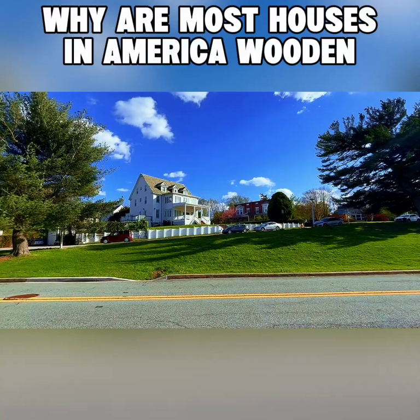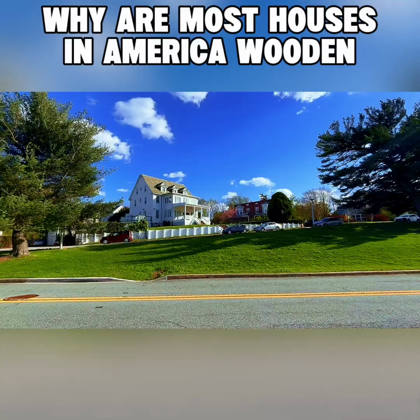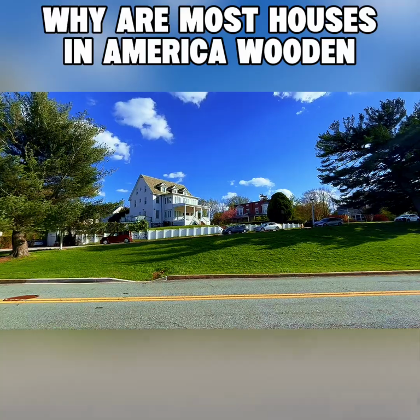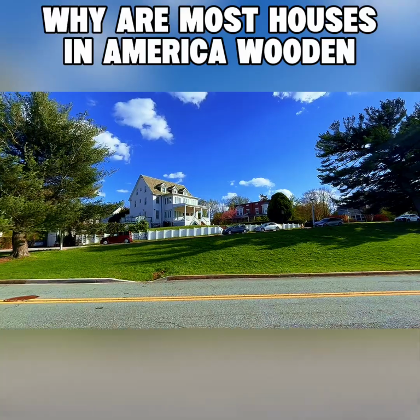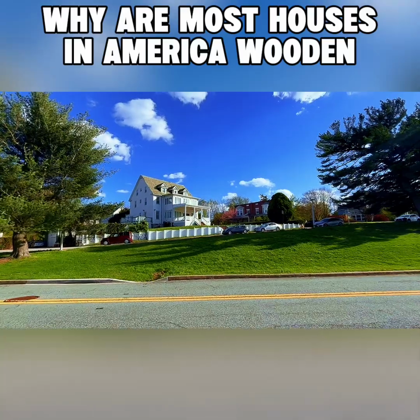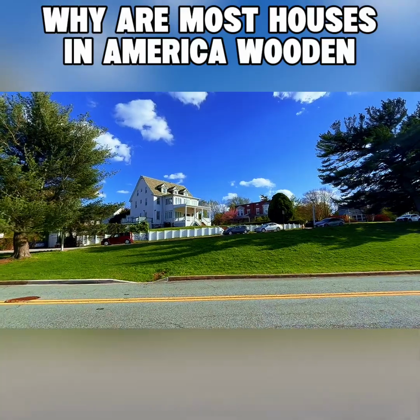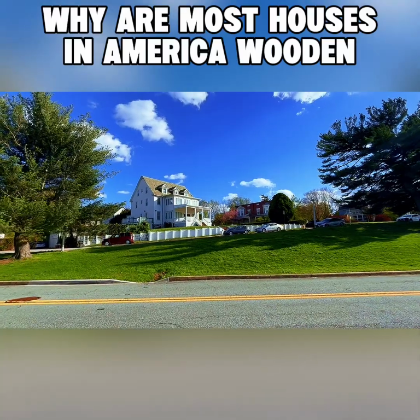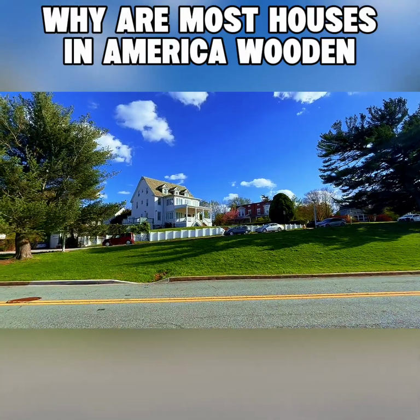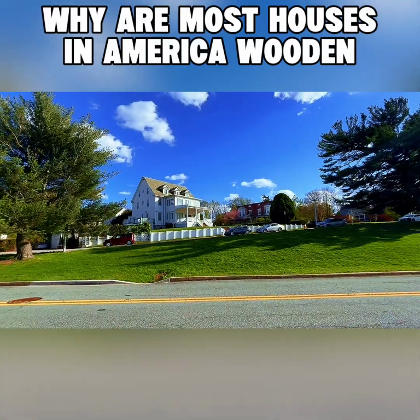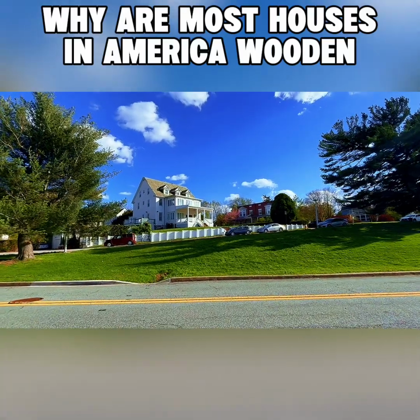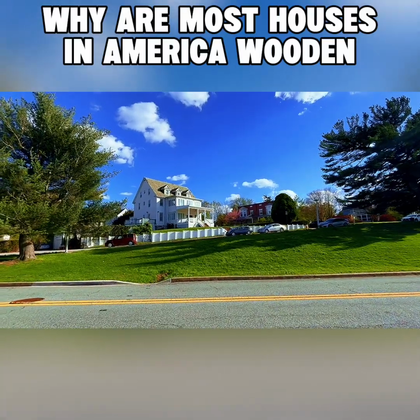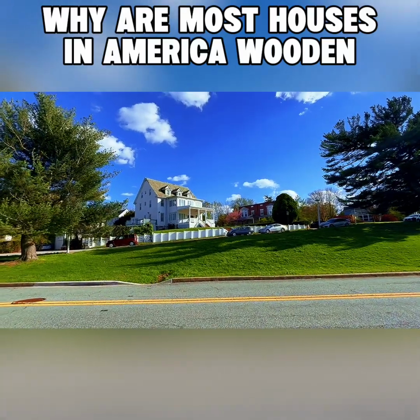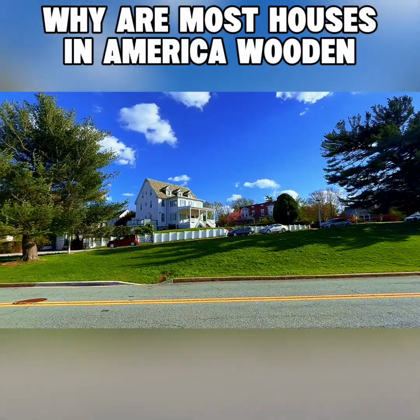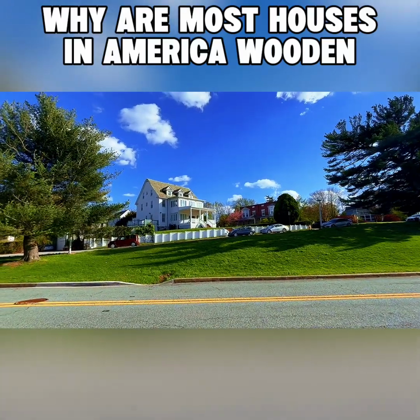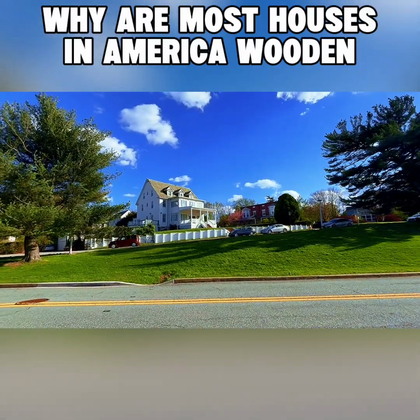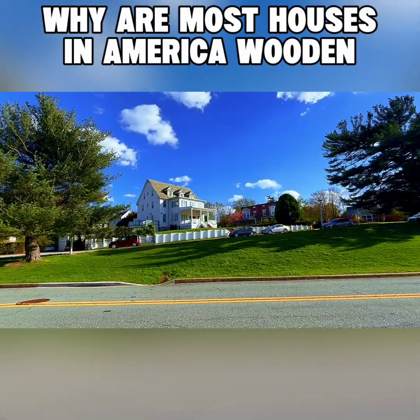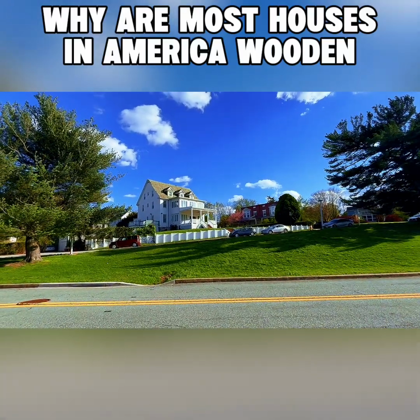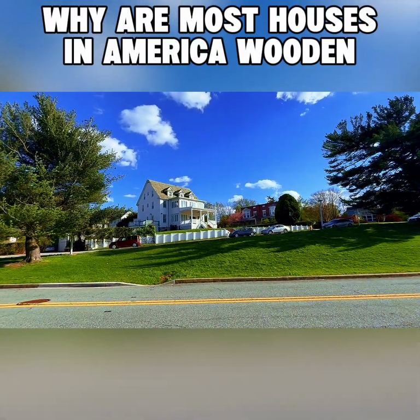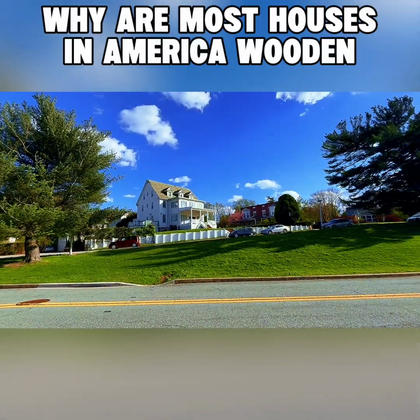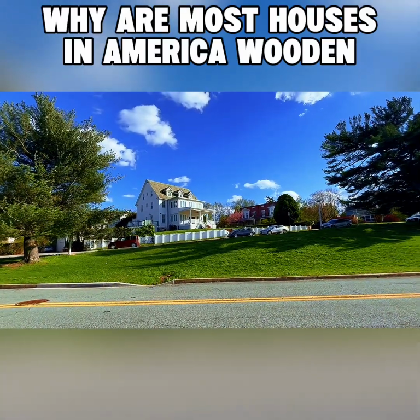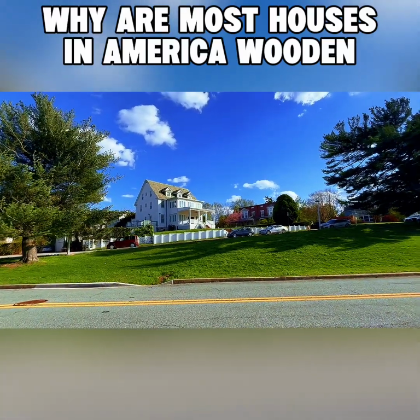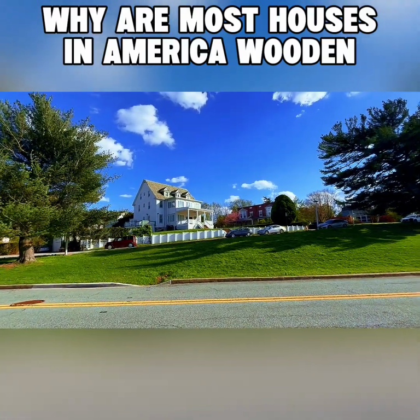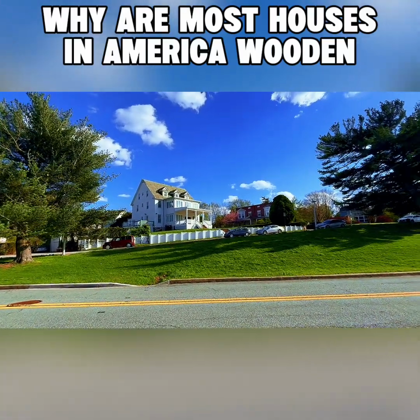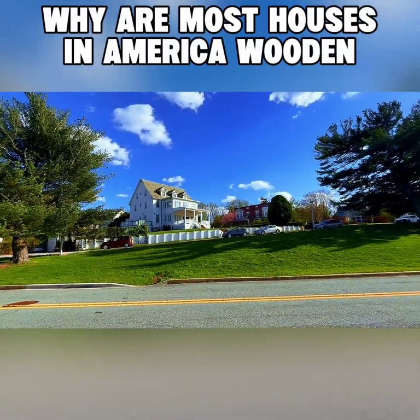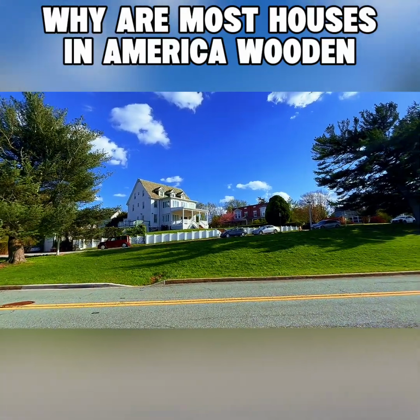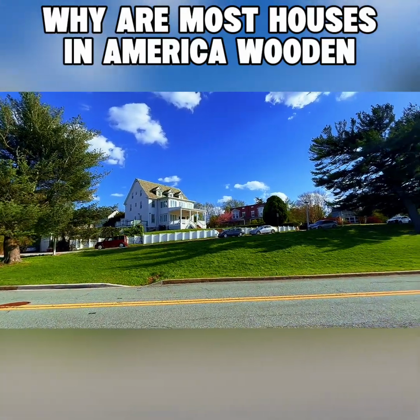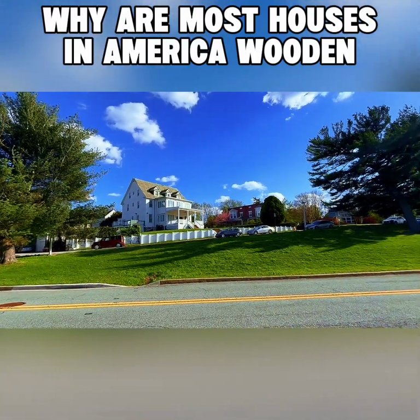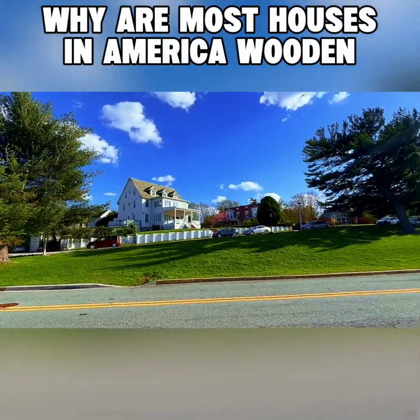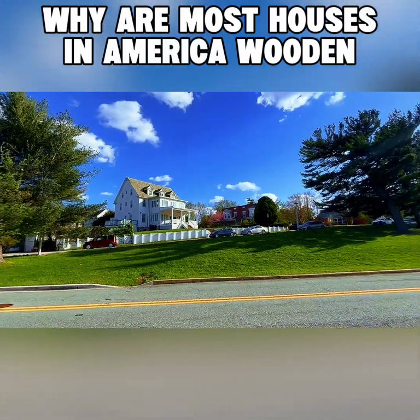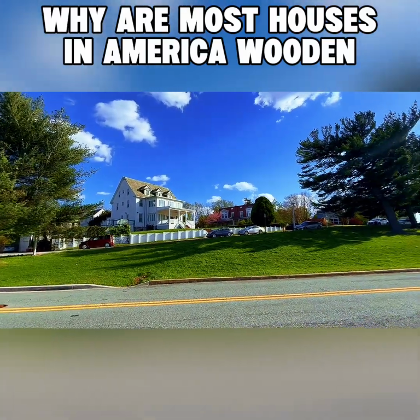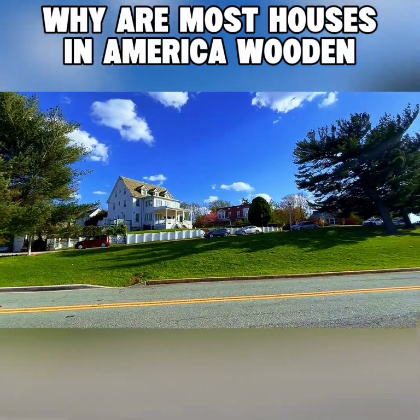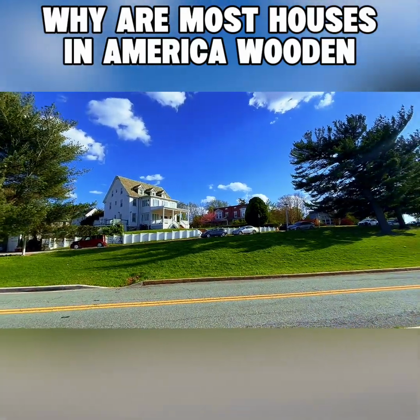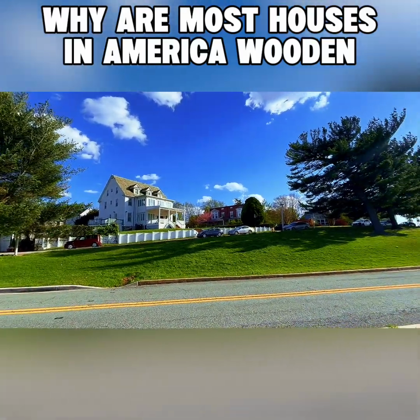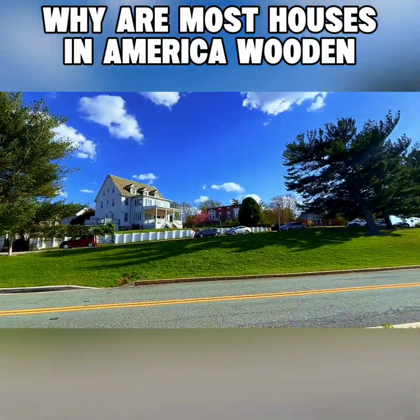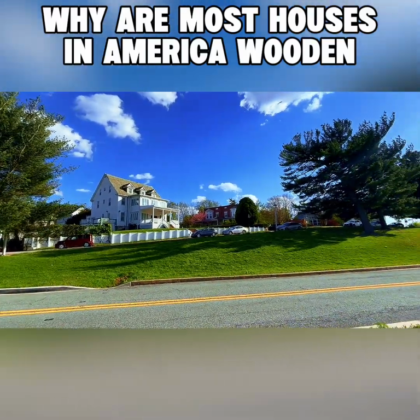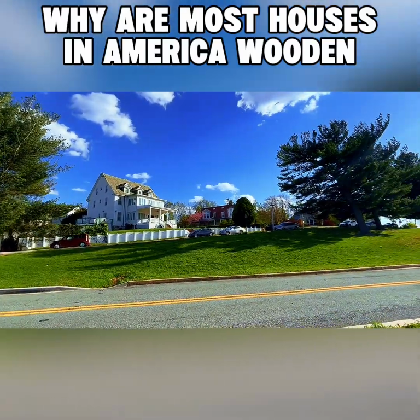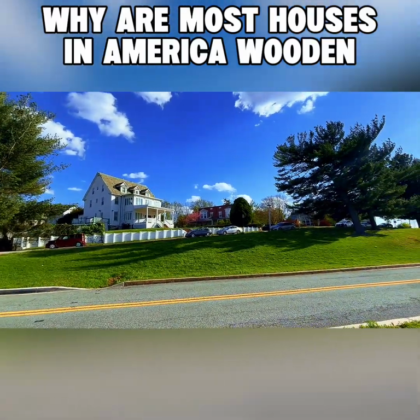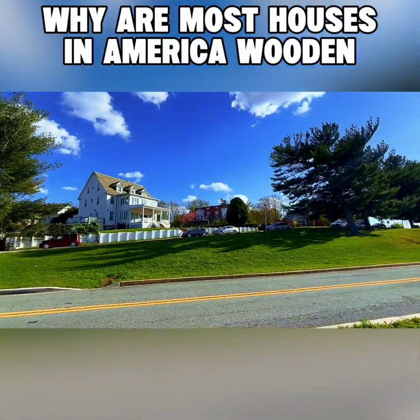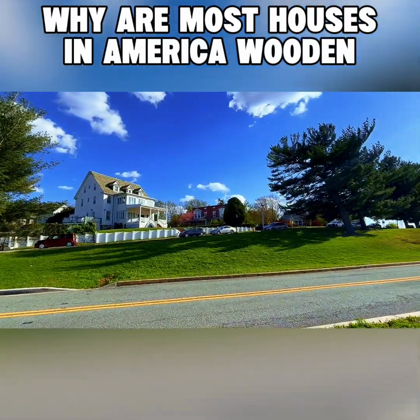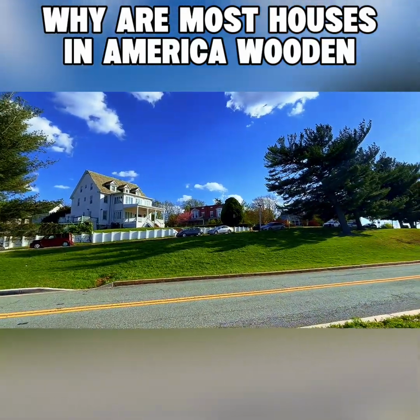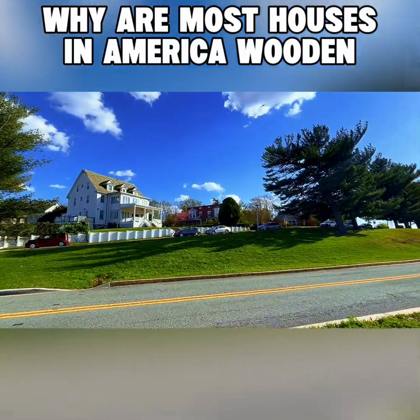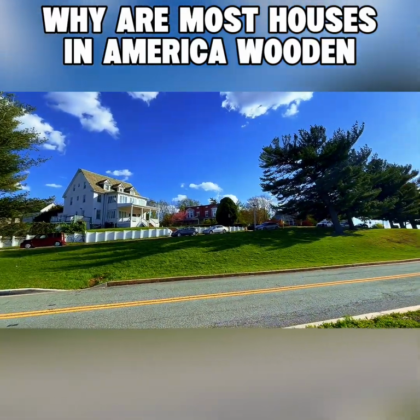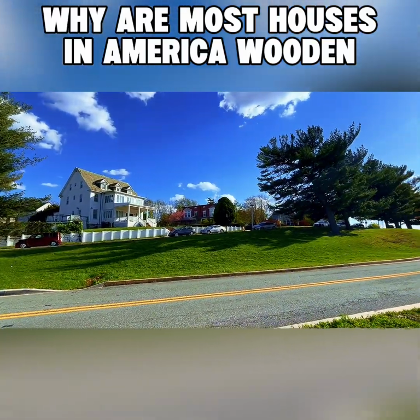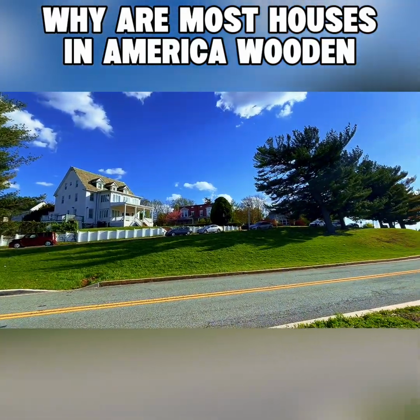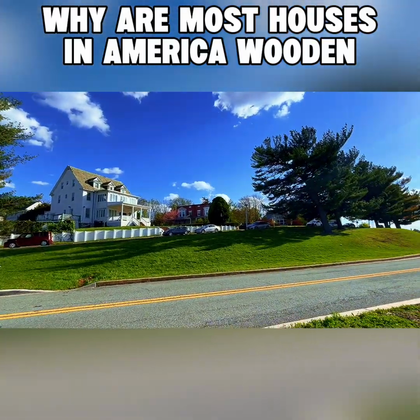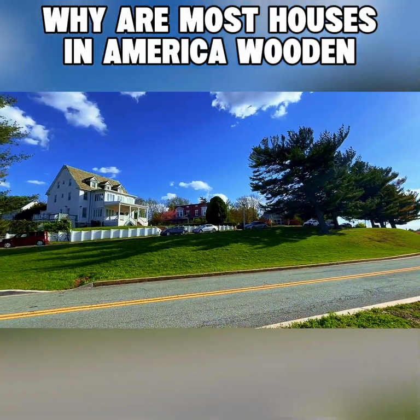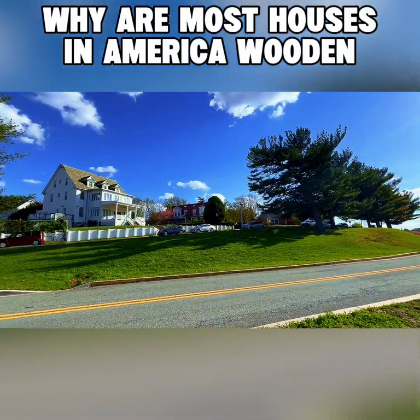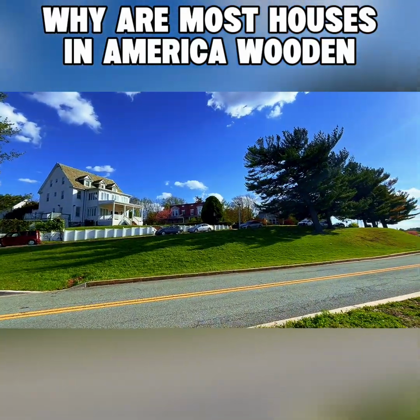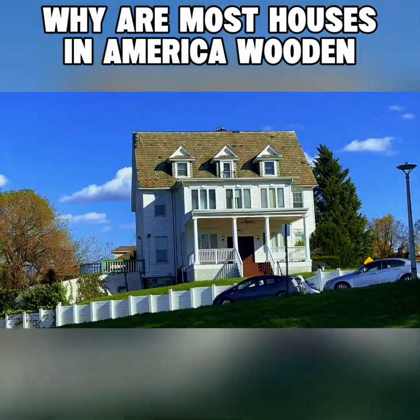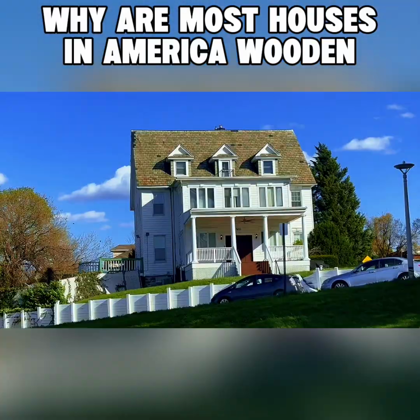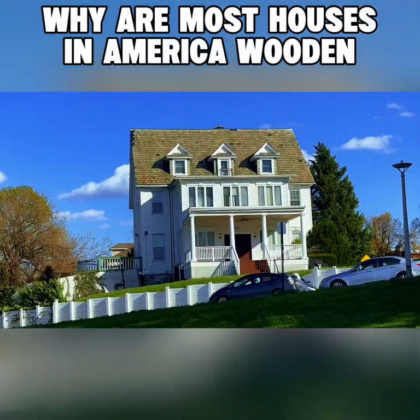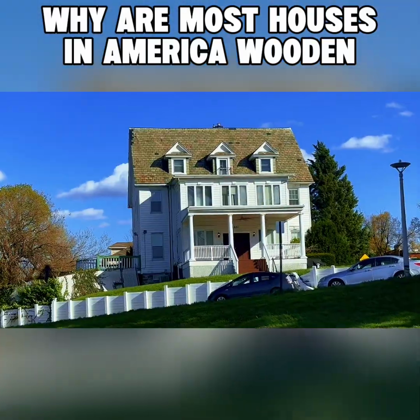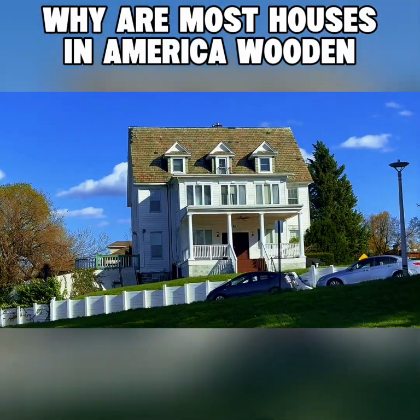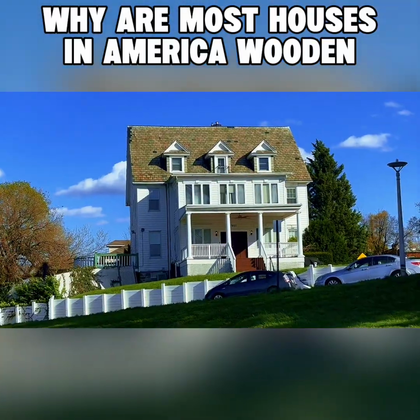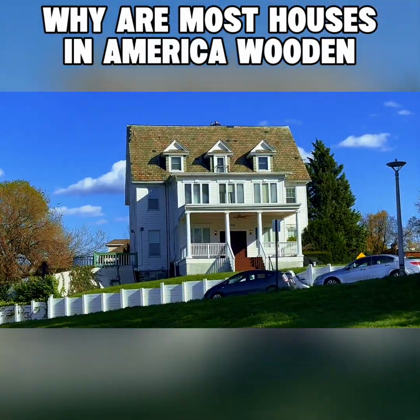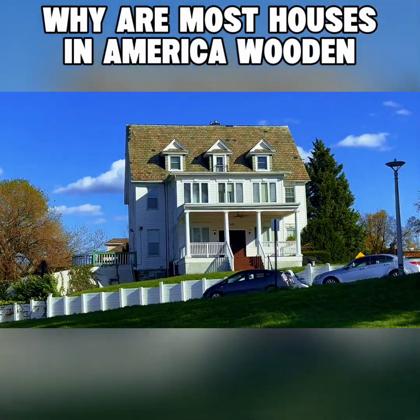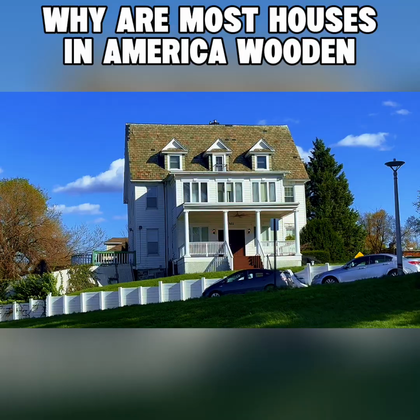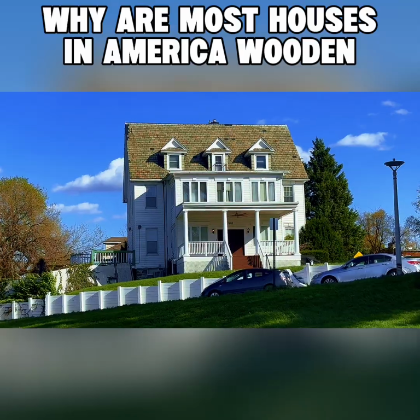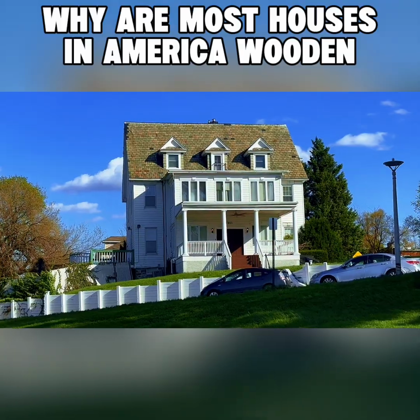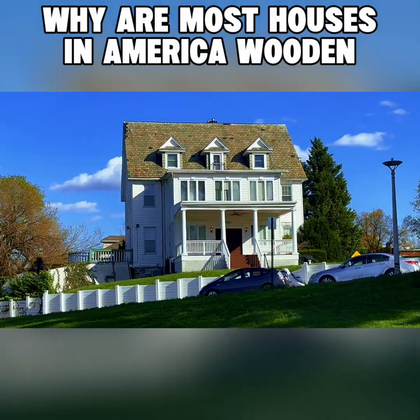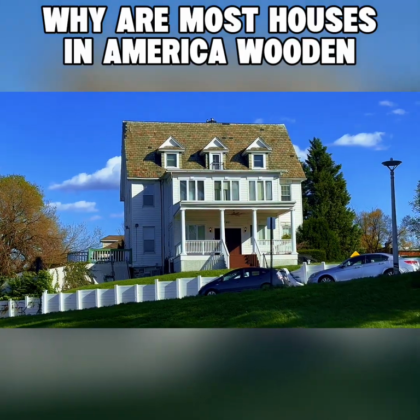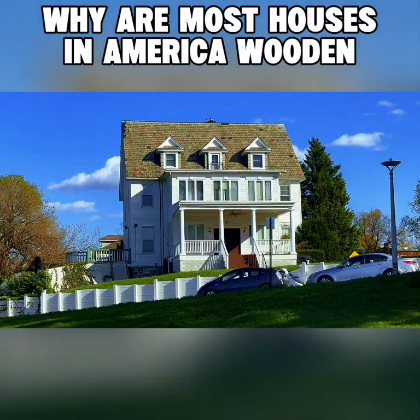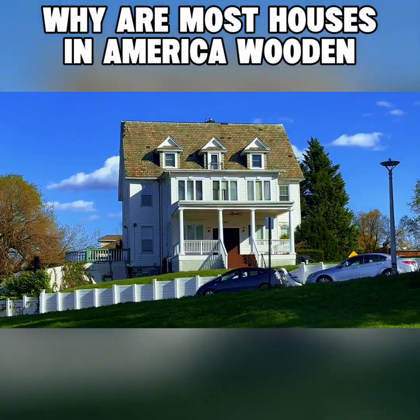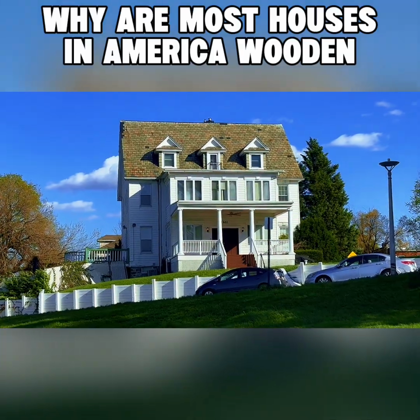Spring makes everything look beautiful — look at that. This house looks beautiful.